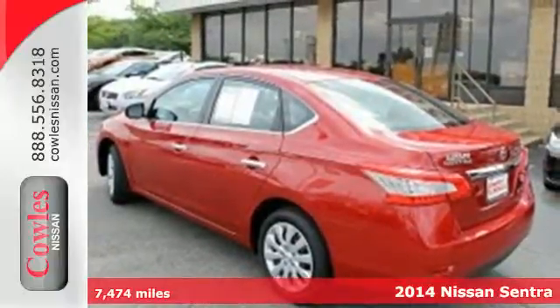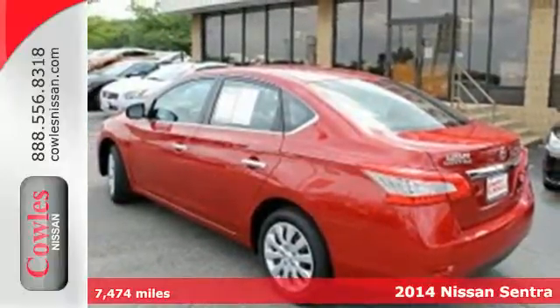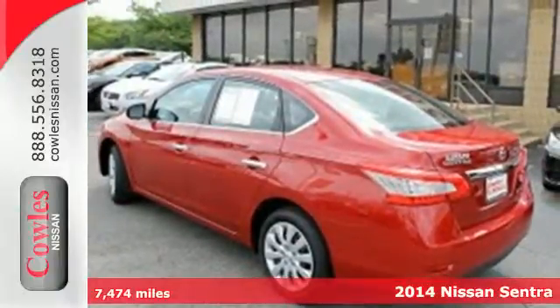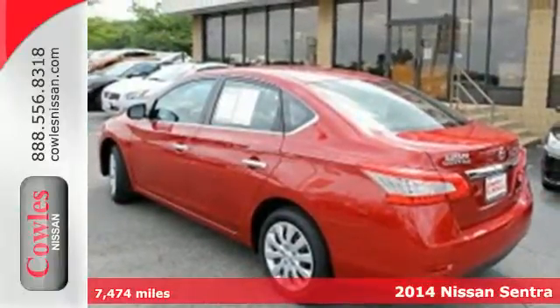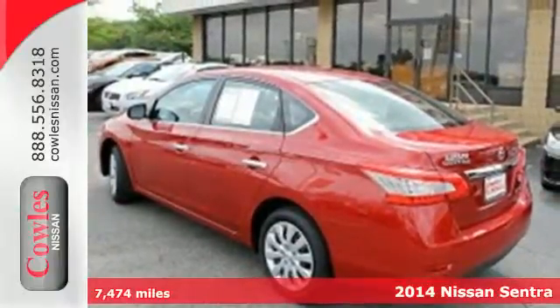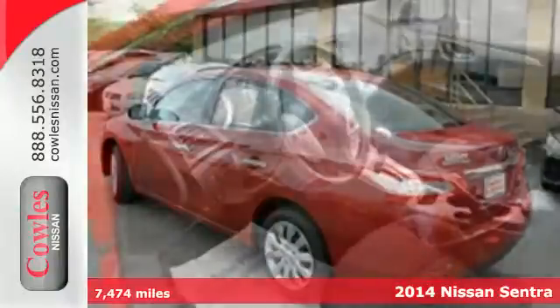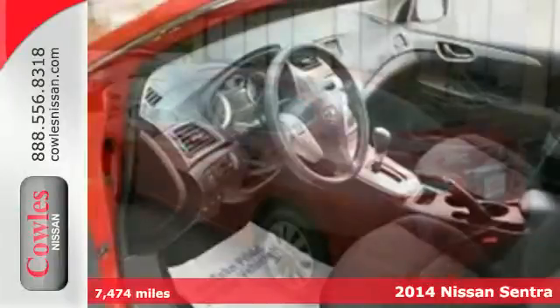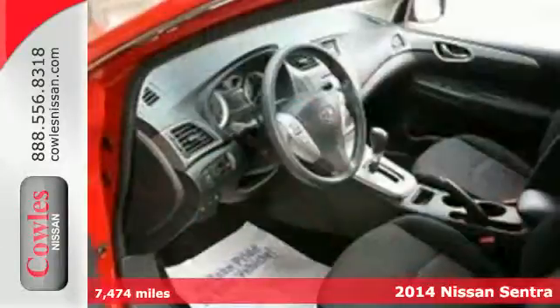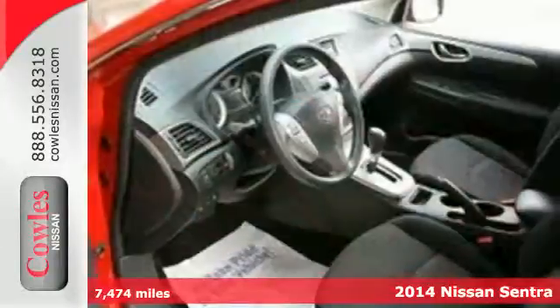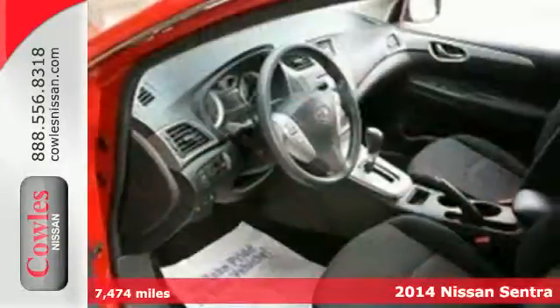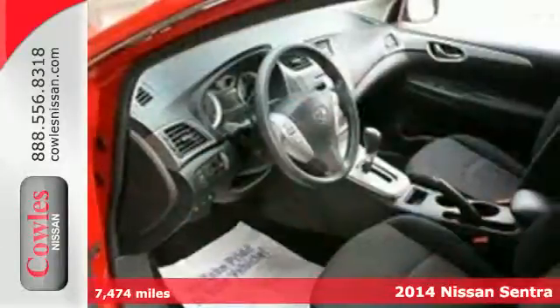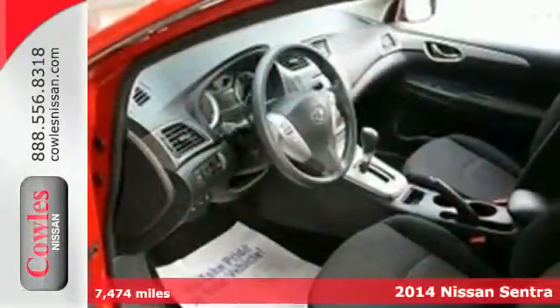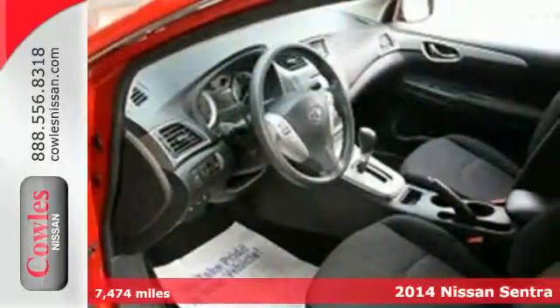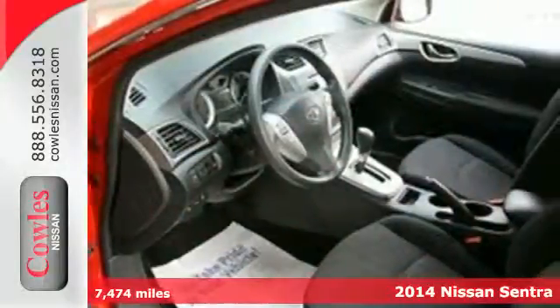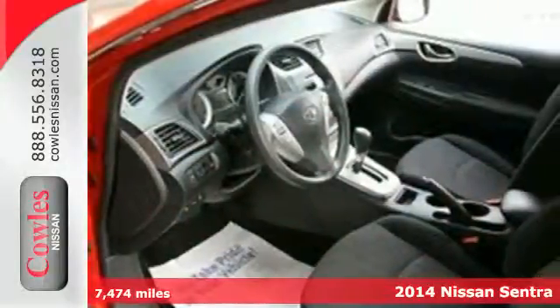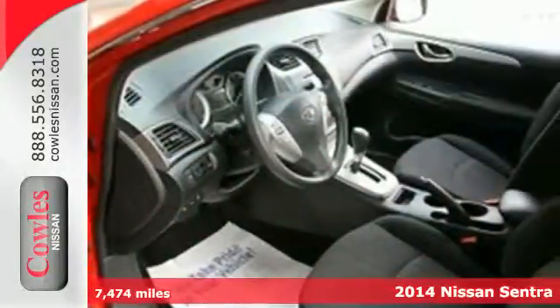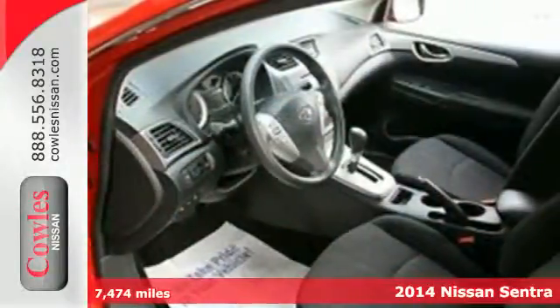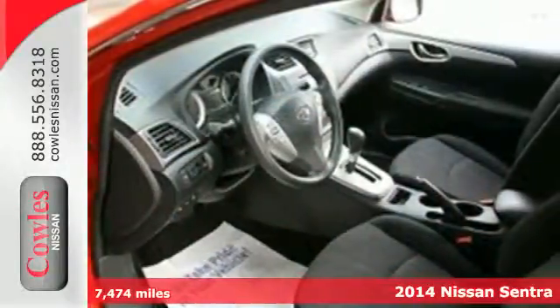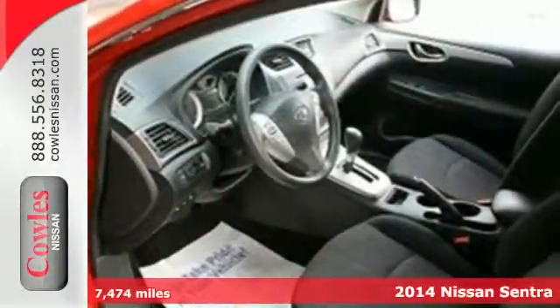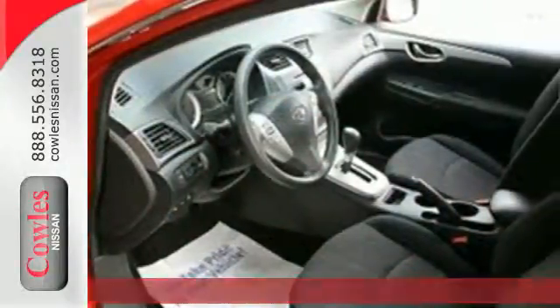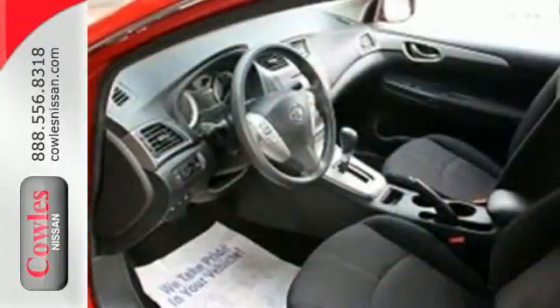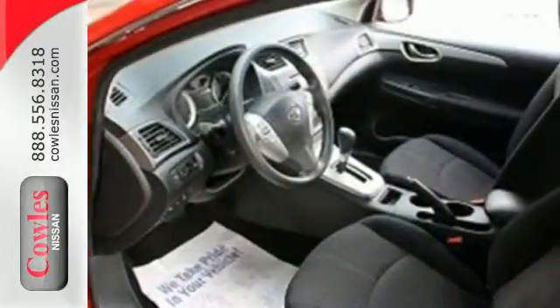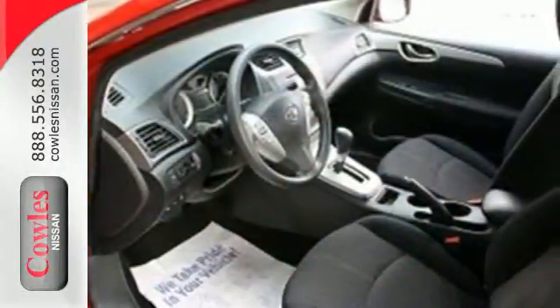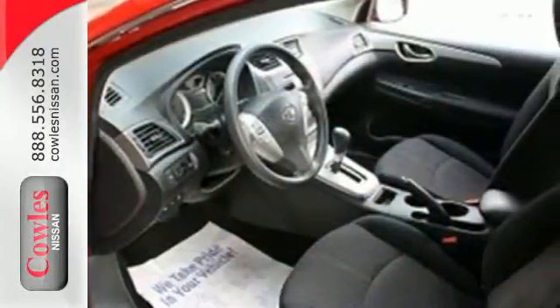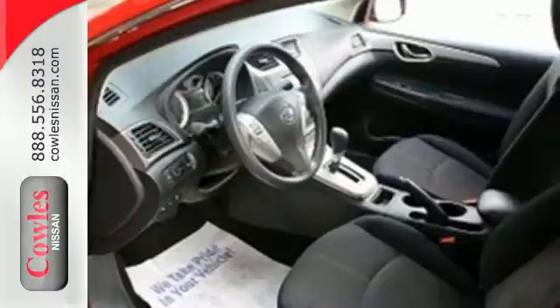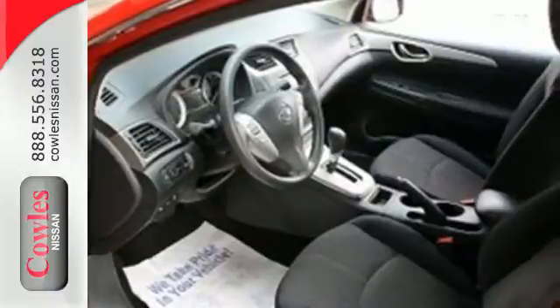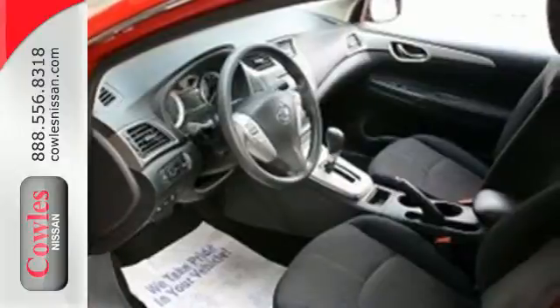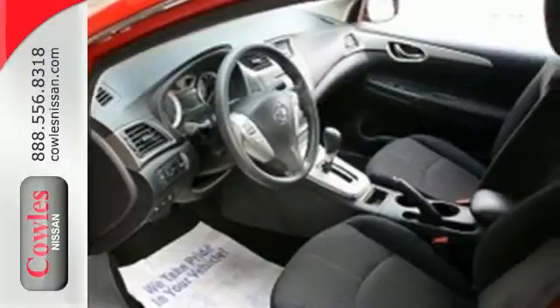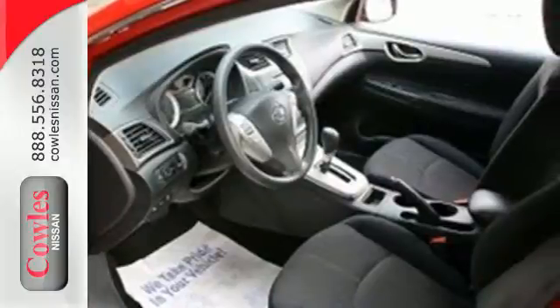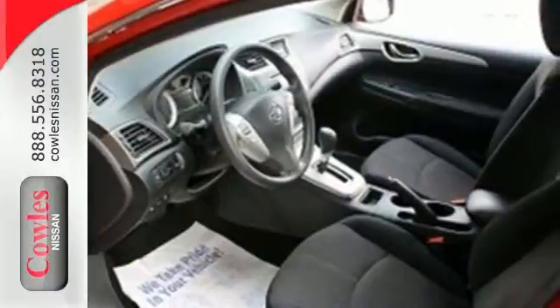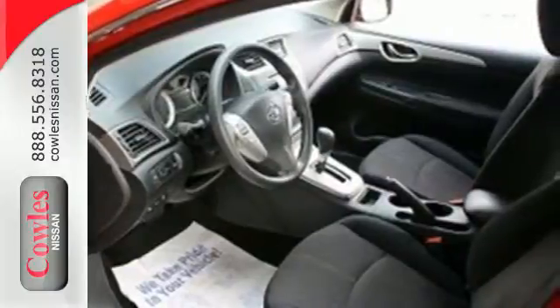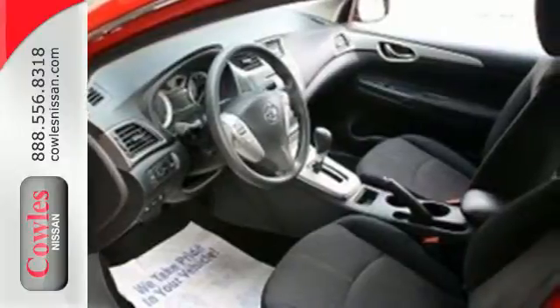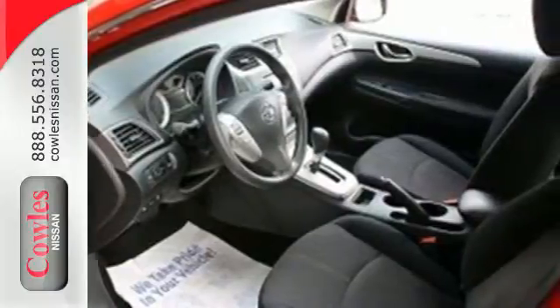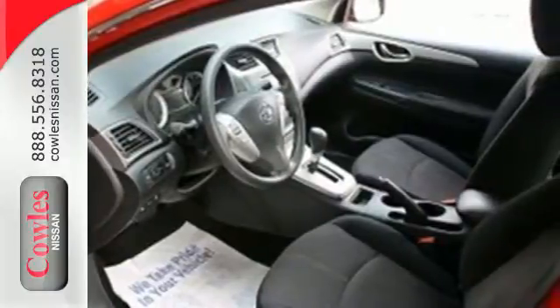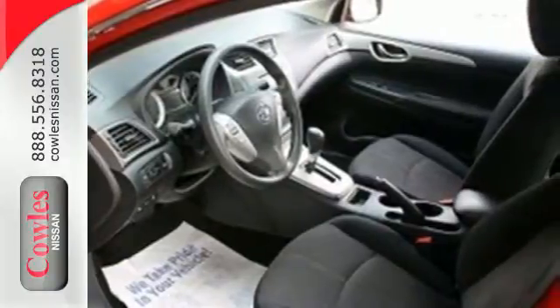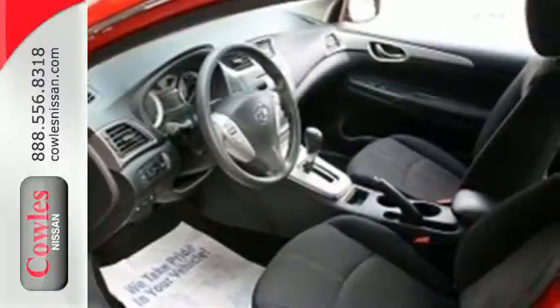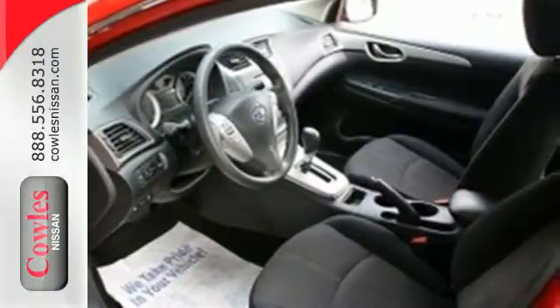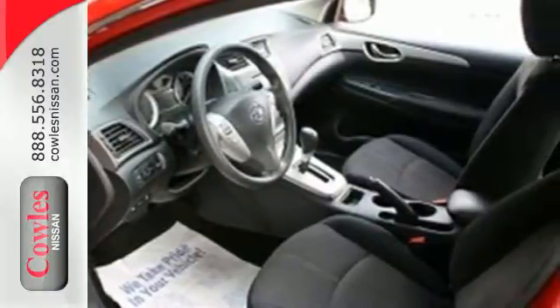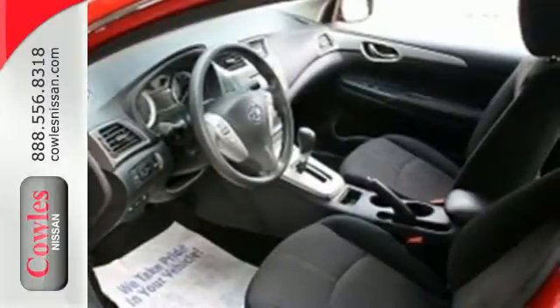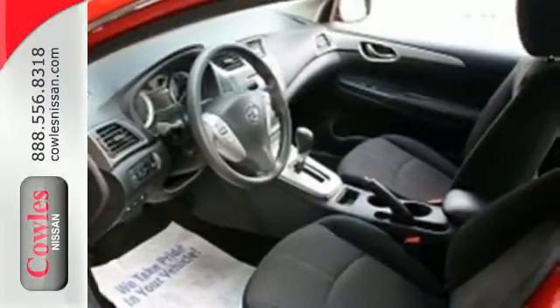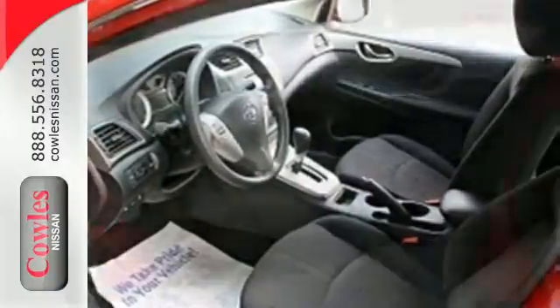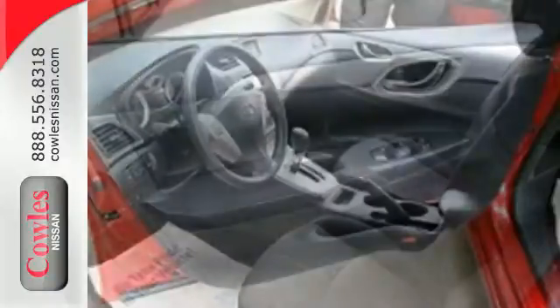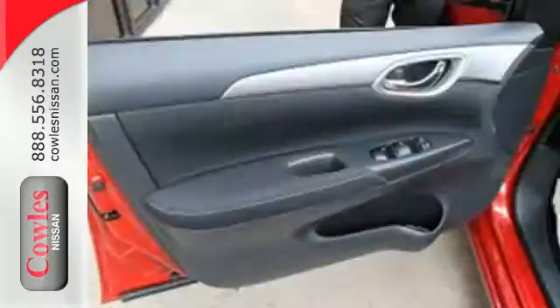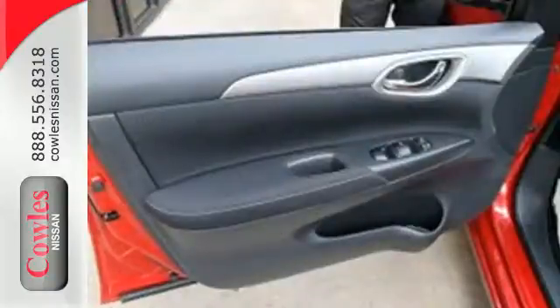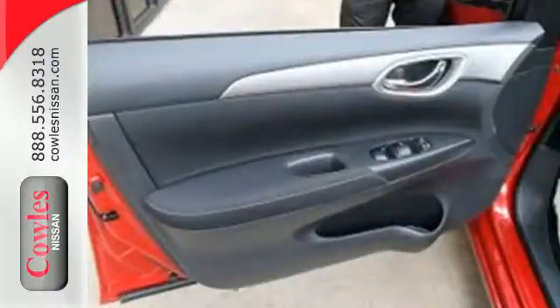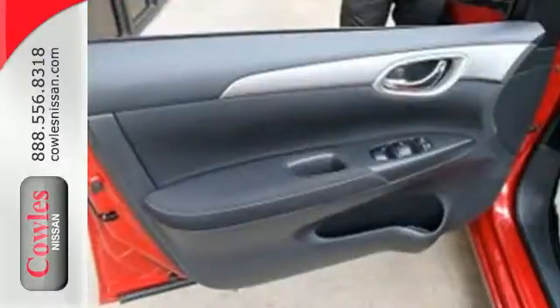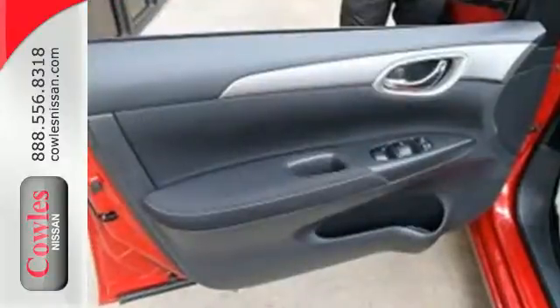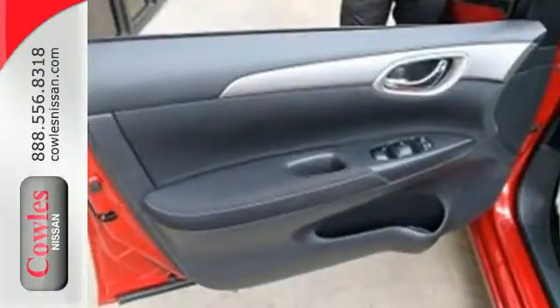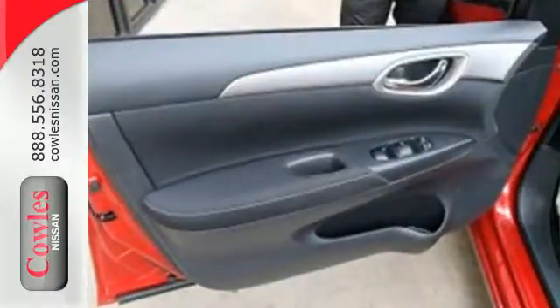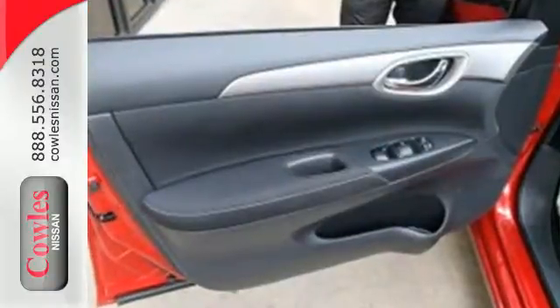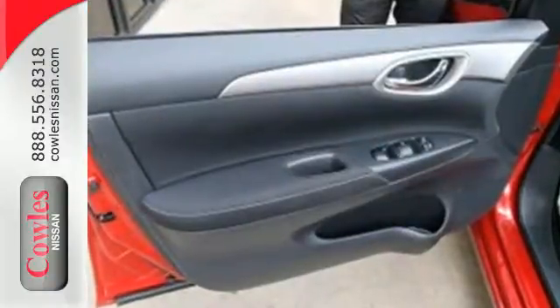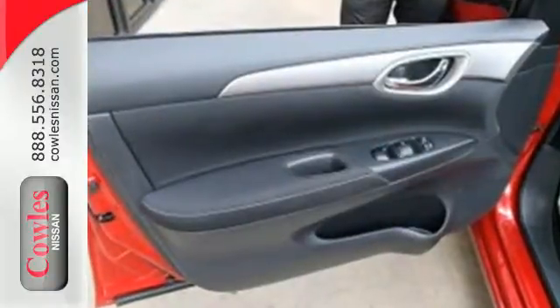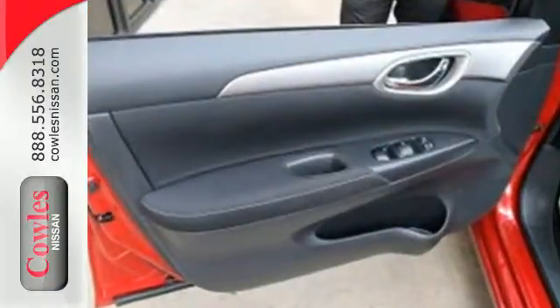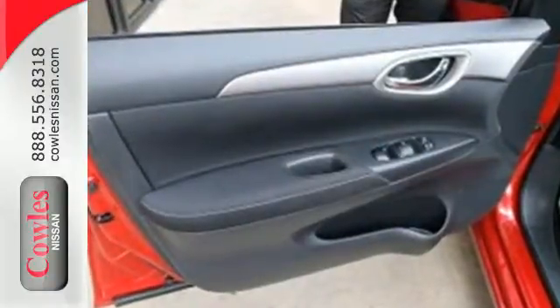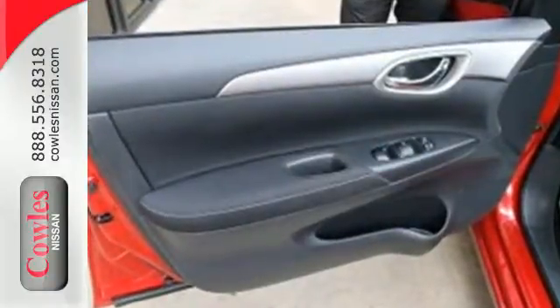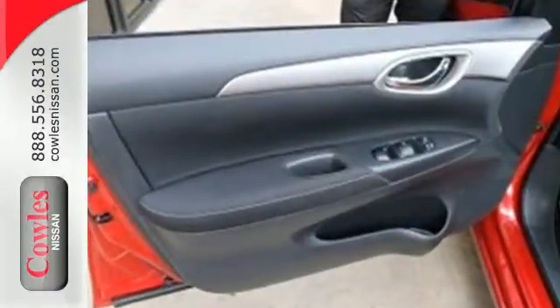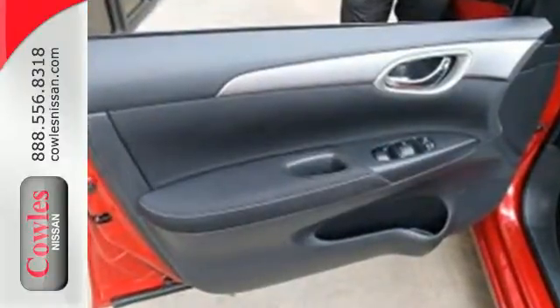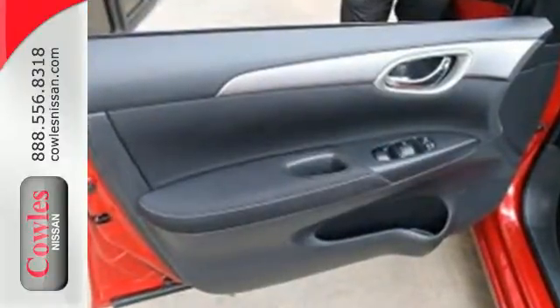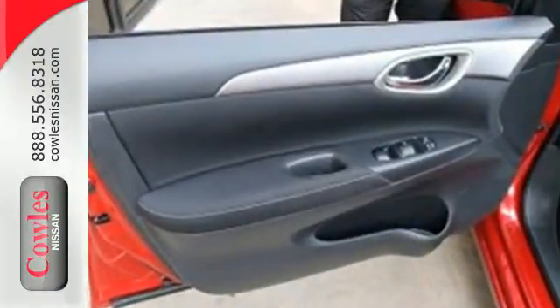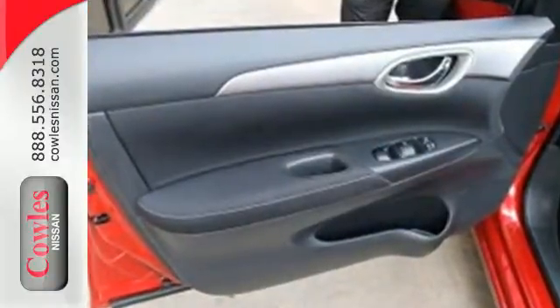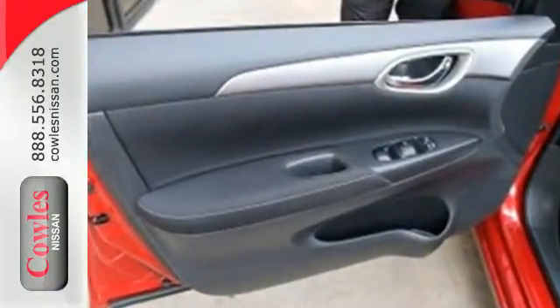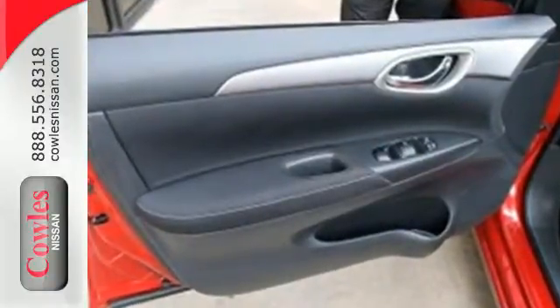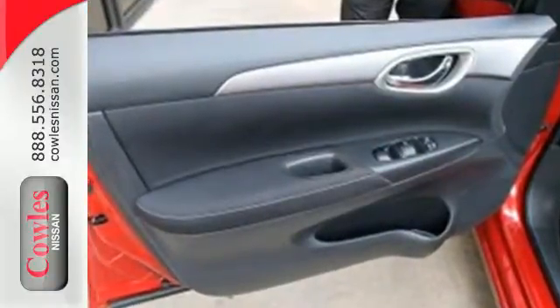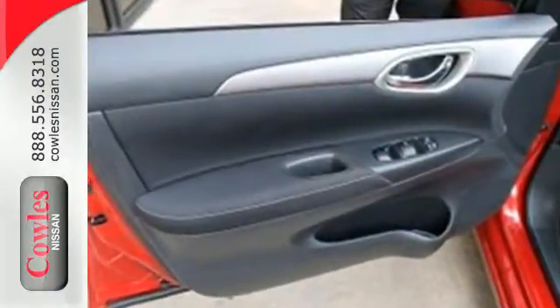The tire pressure monitor, multiple airbags, anti-lock brakes with brake assist, and electronic stability control have you covered in the safety department.